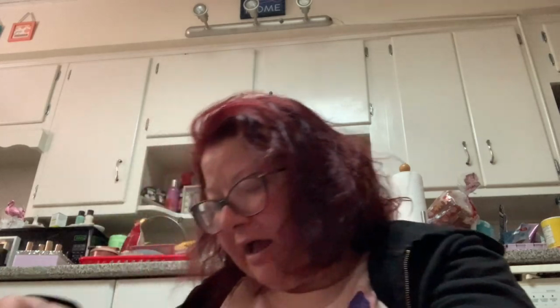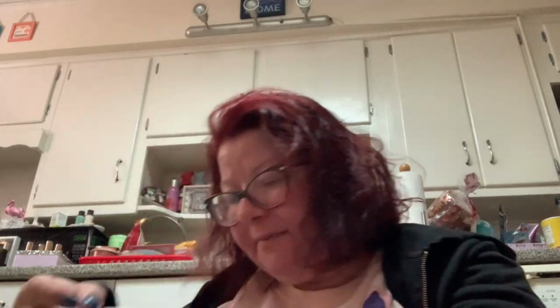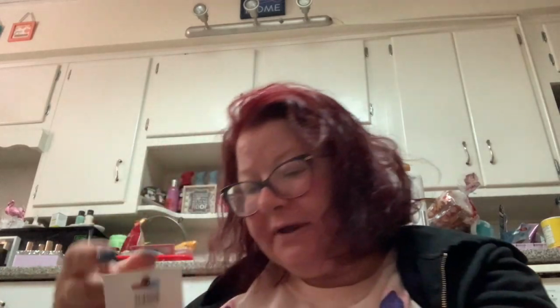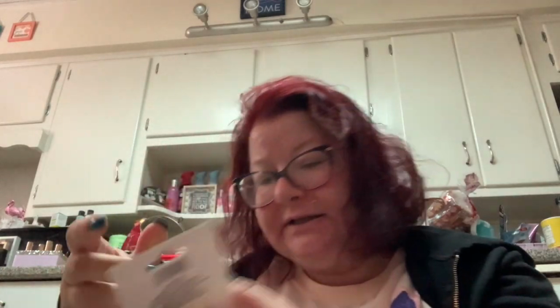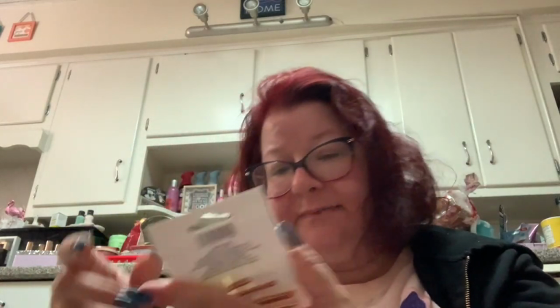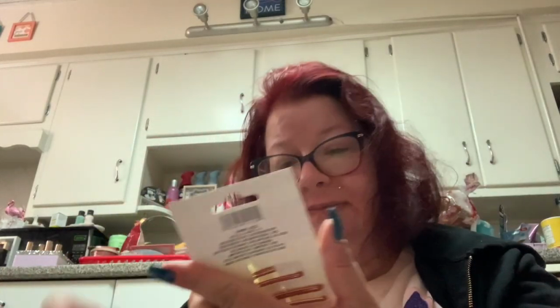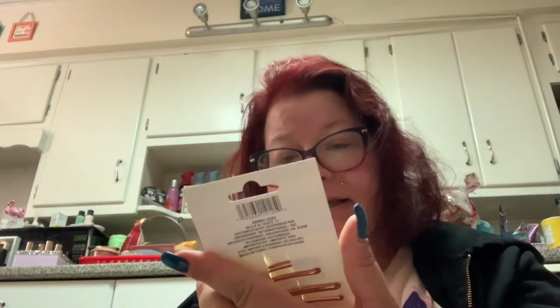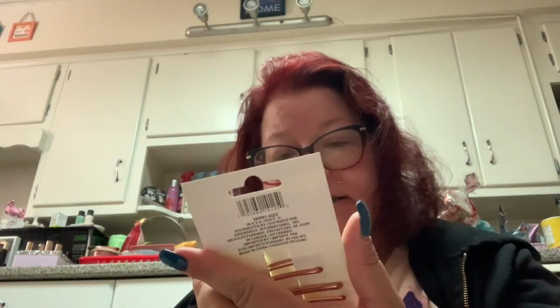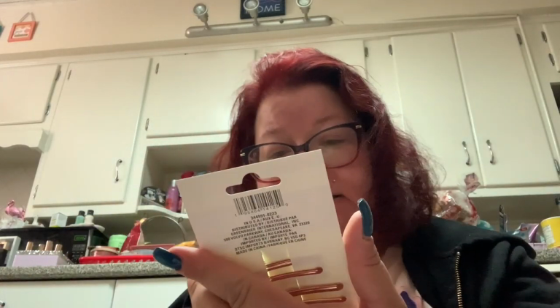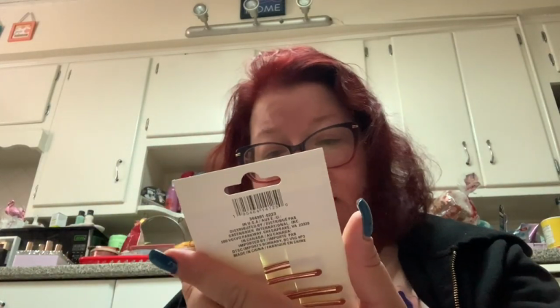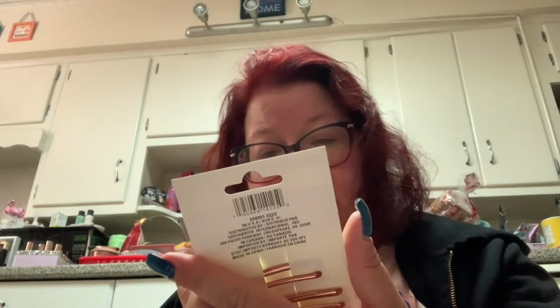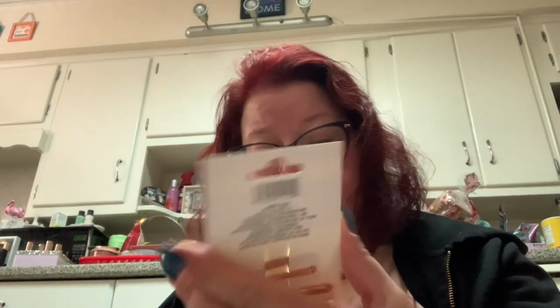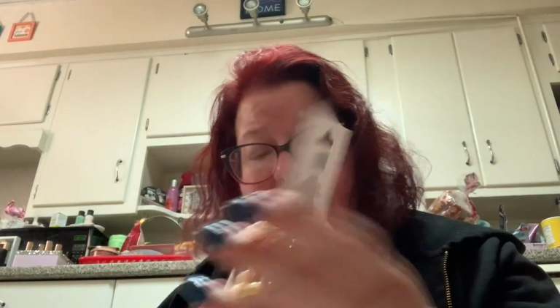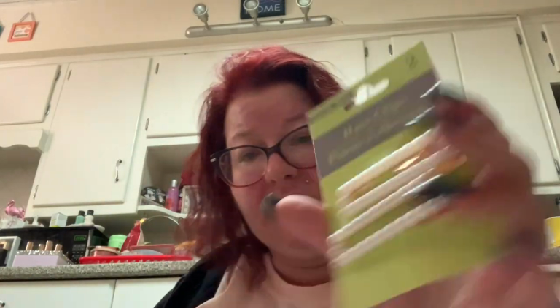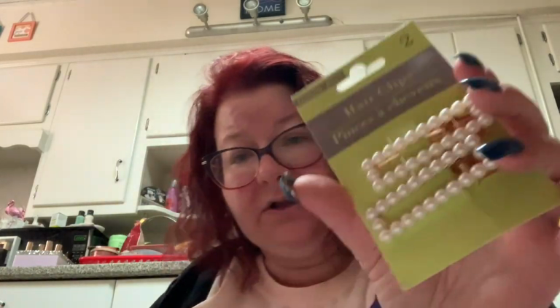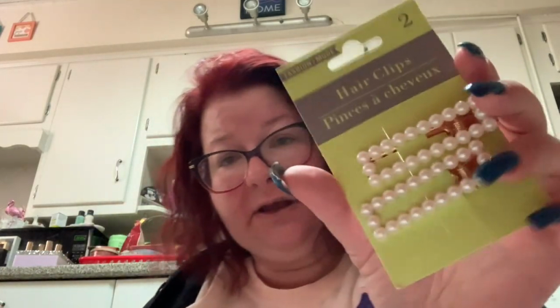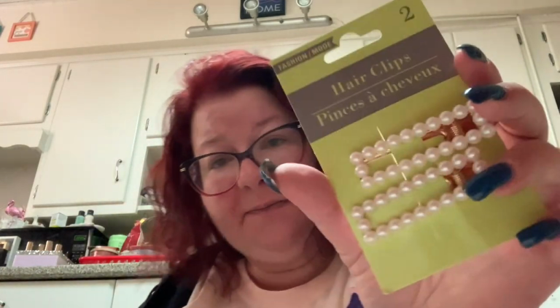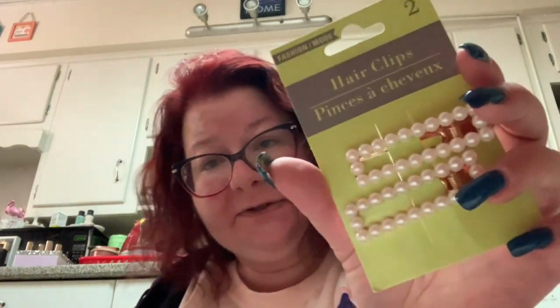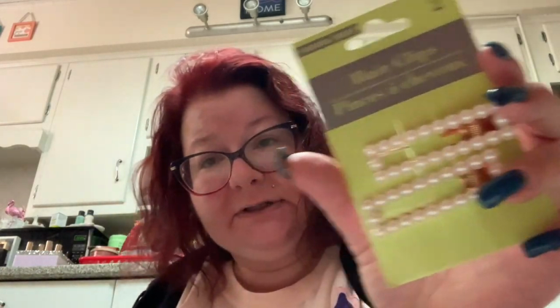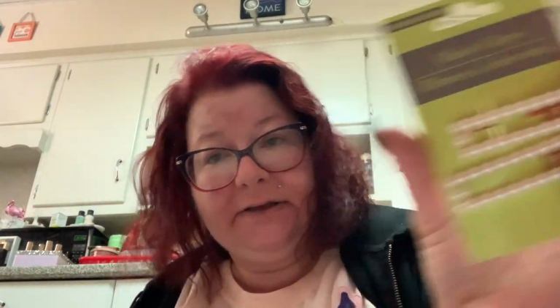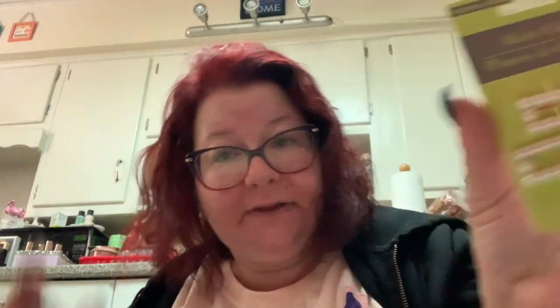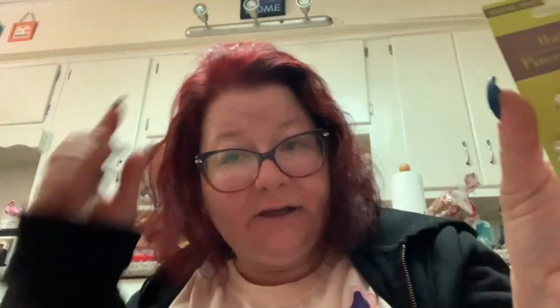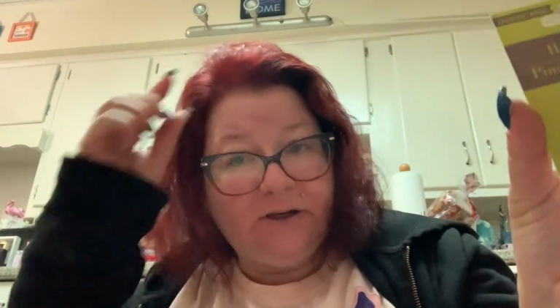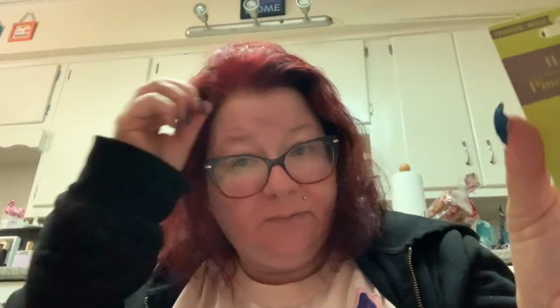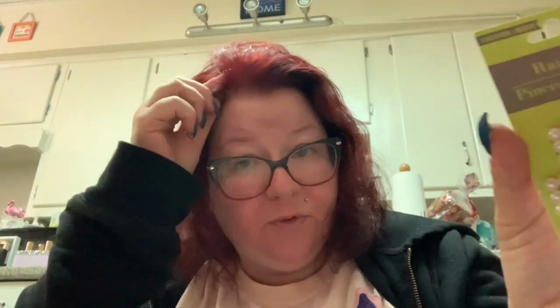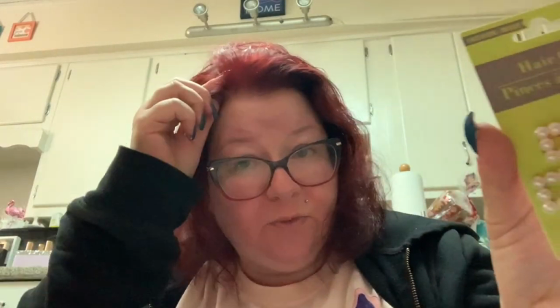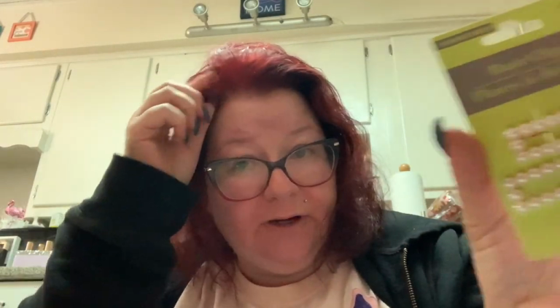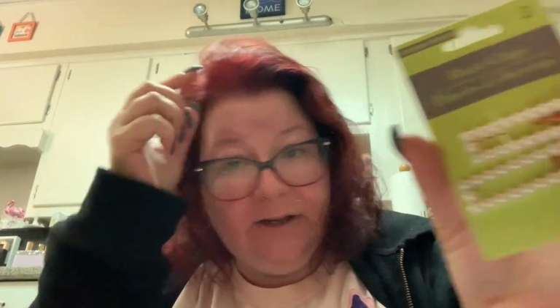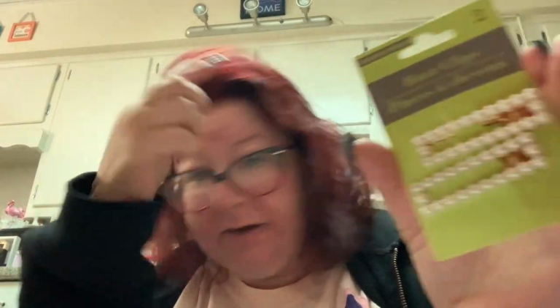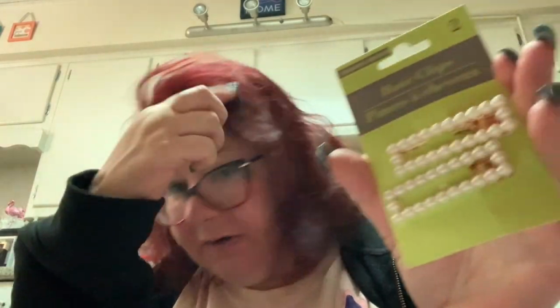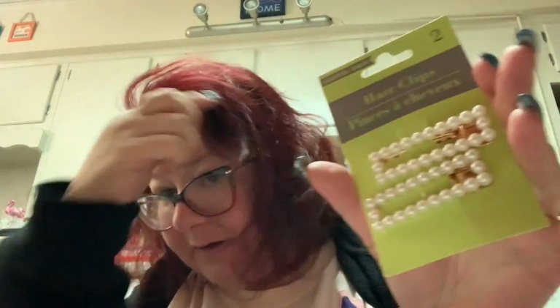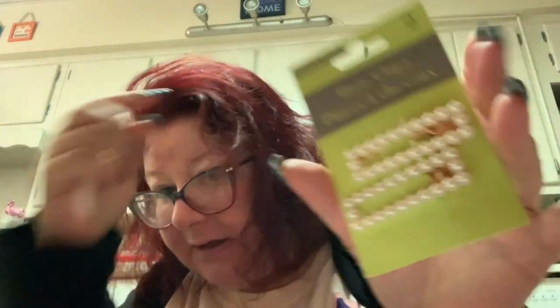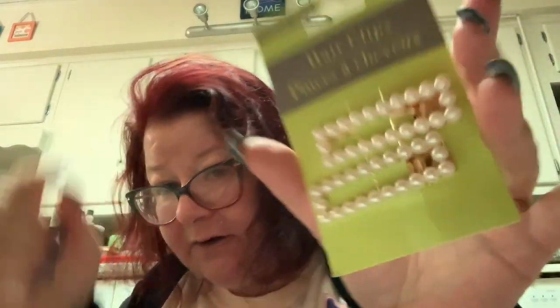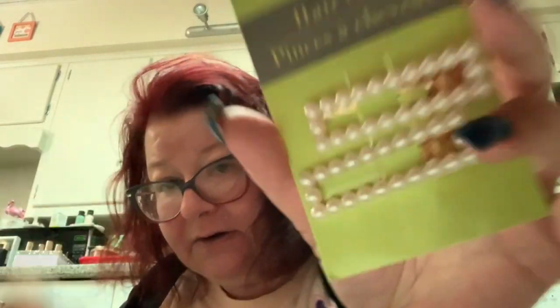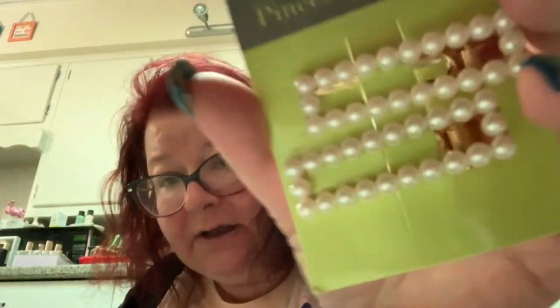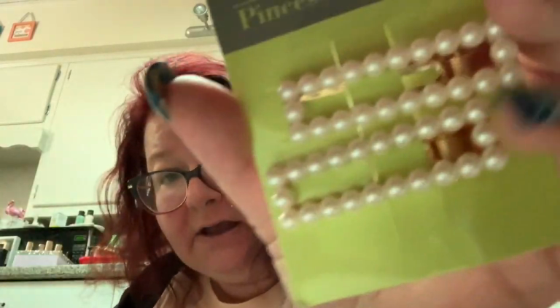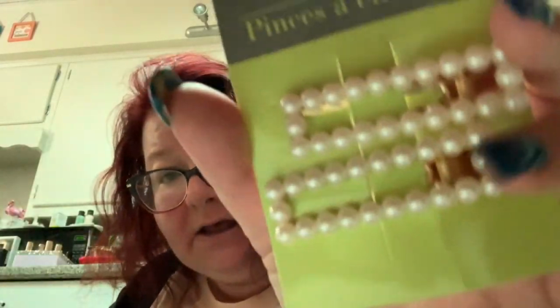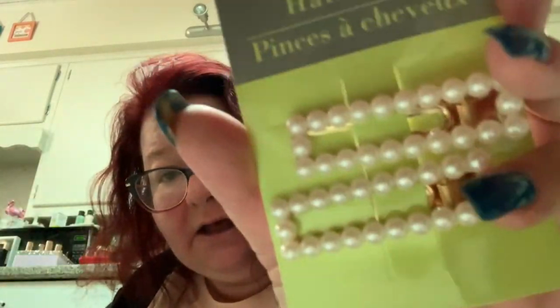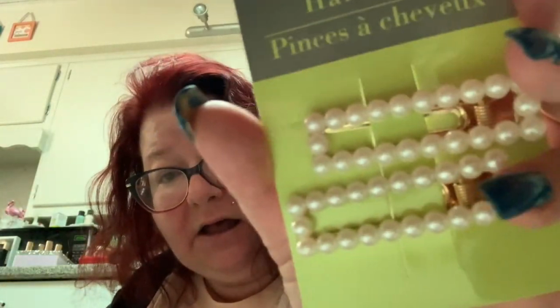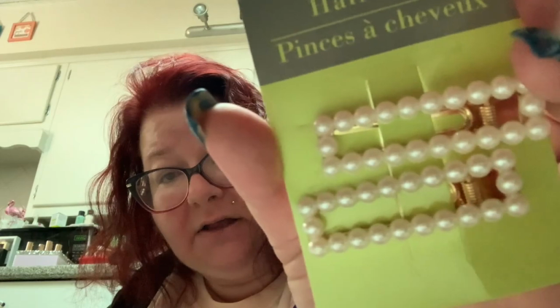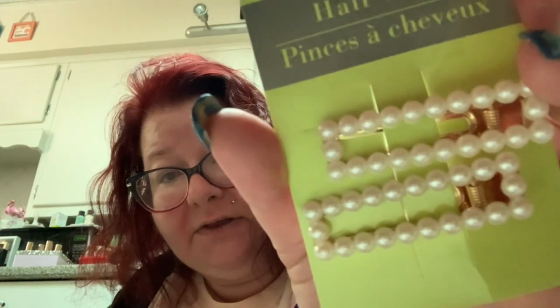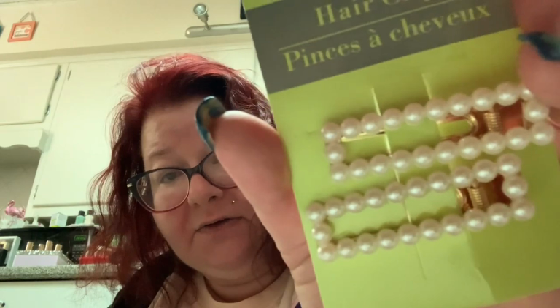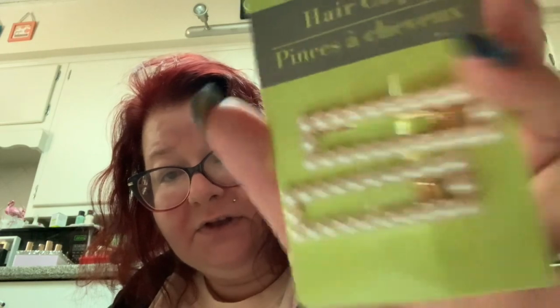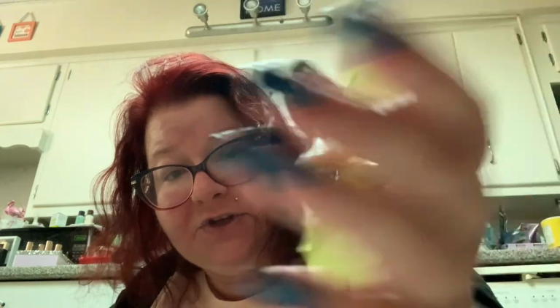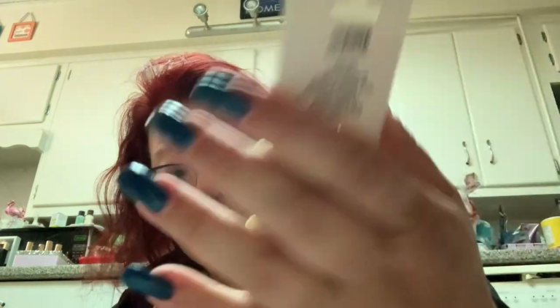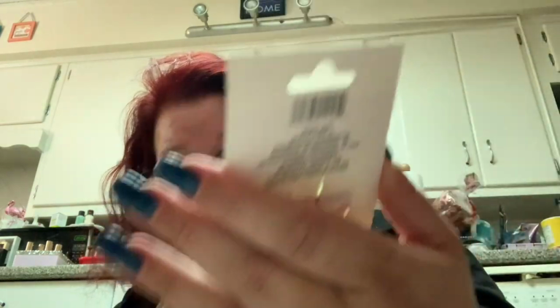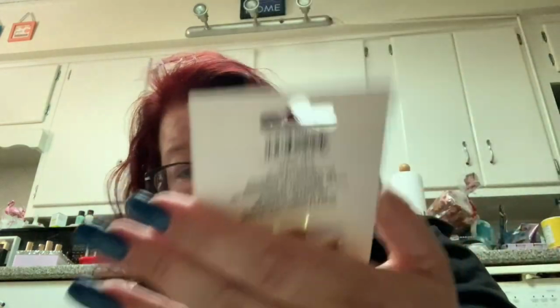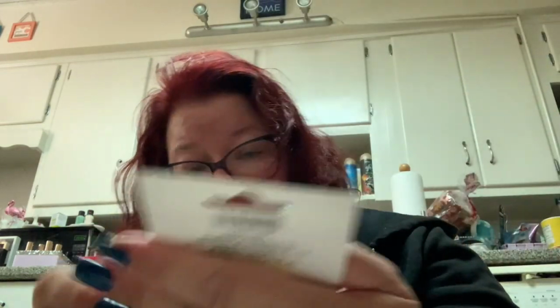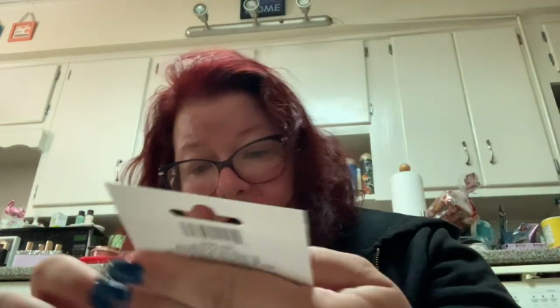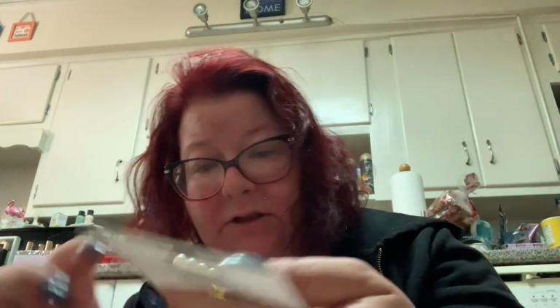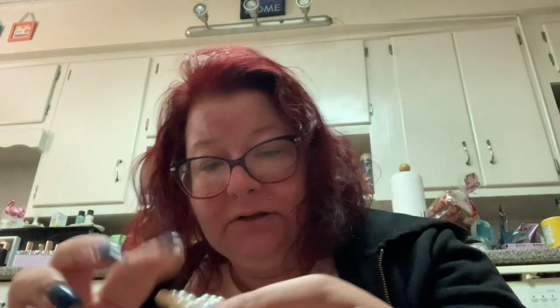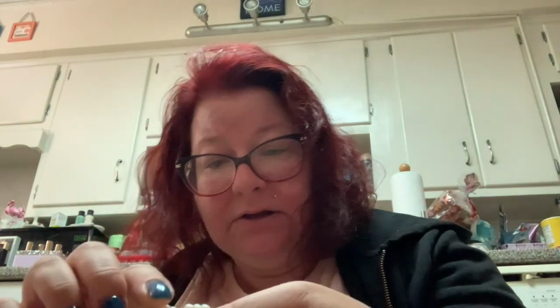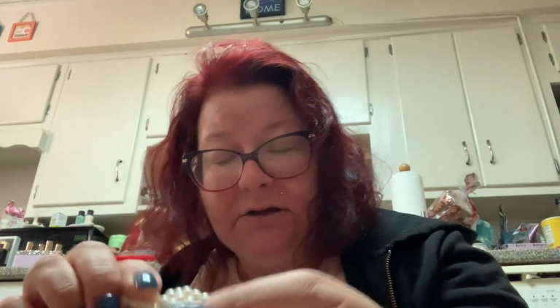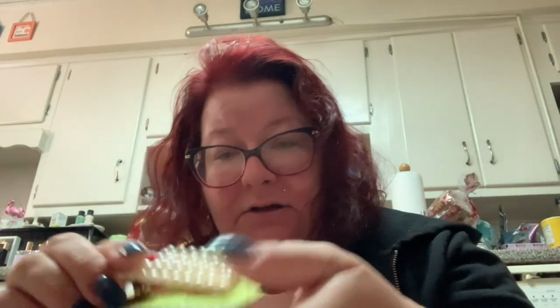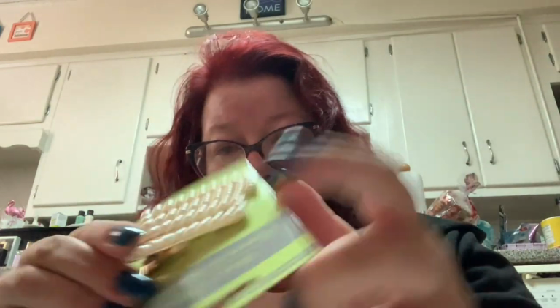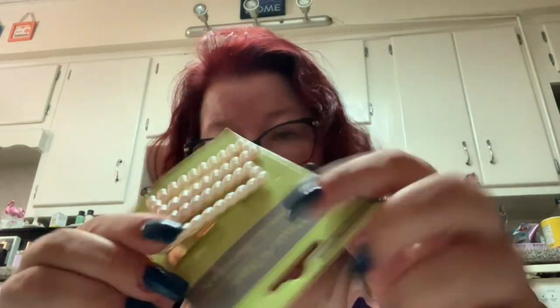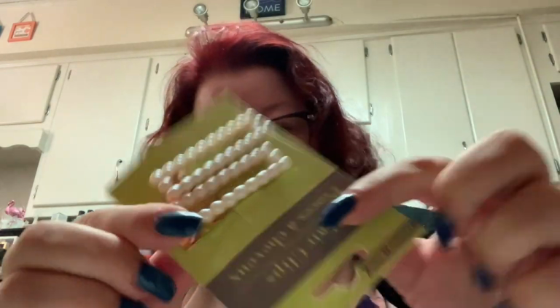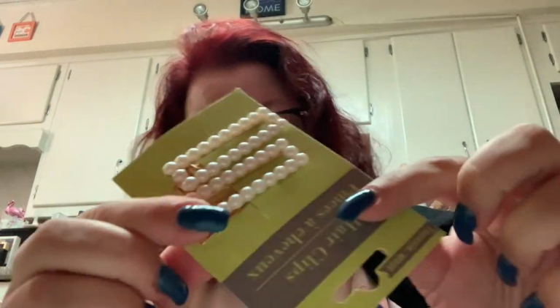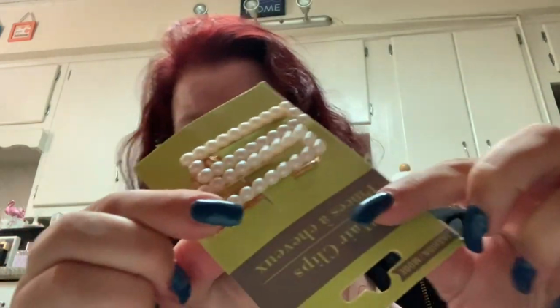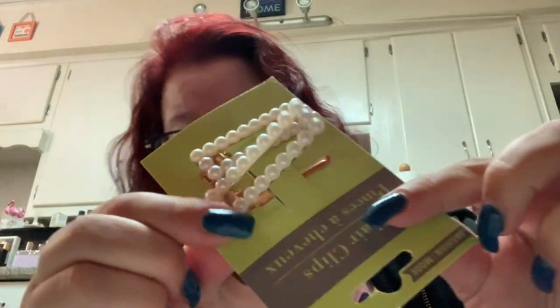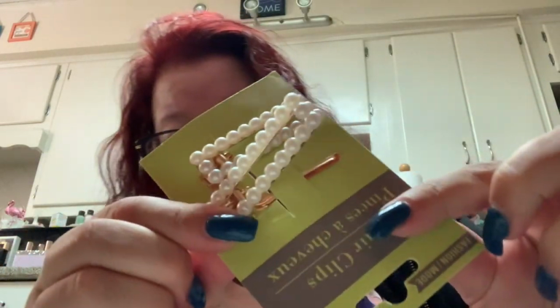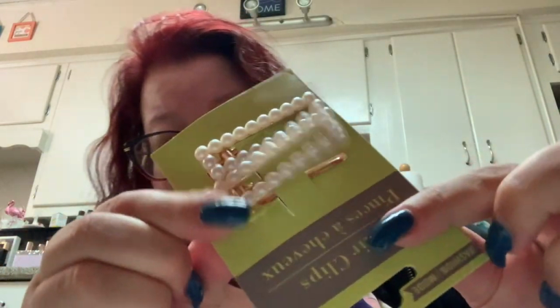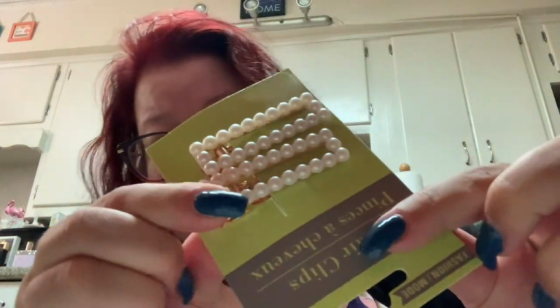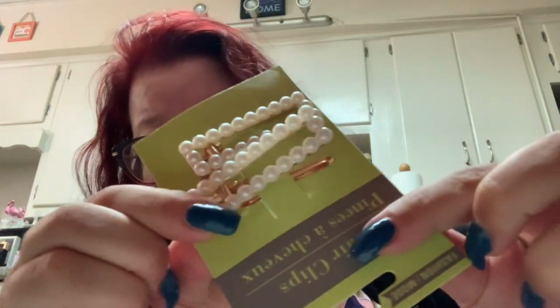I picked up these hair clips — pearl clippies. I think I could put one here or here.